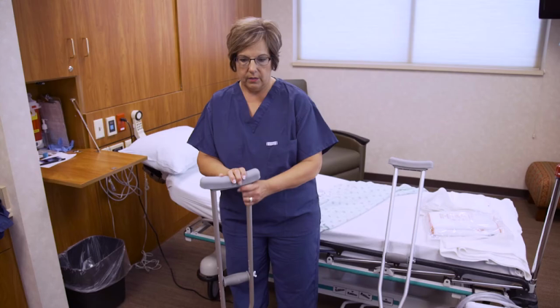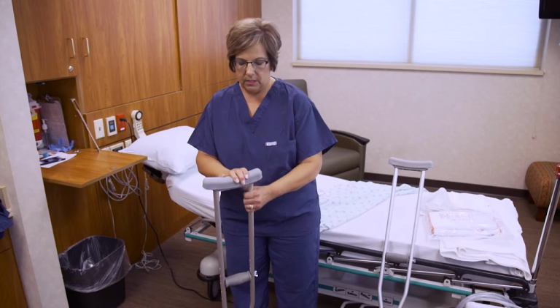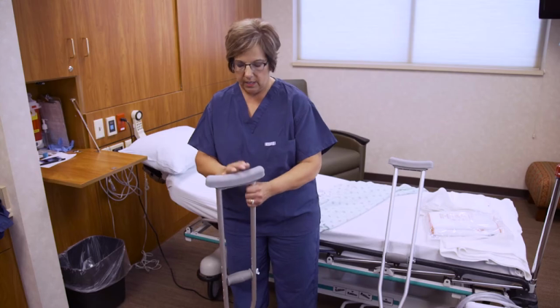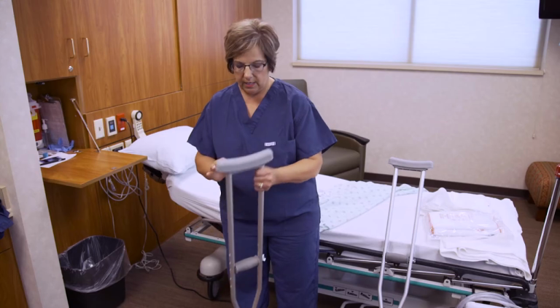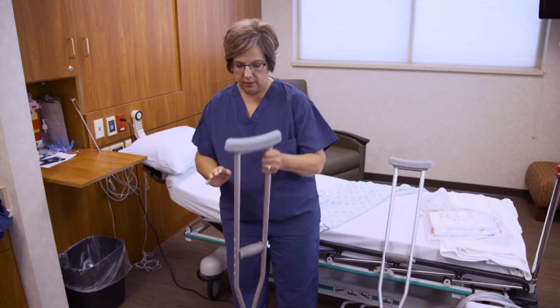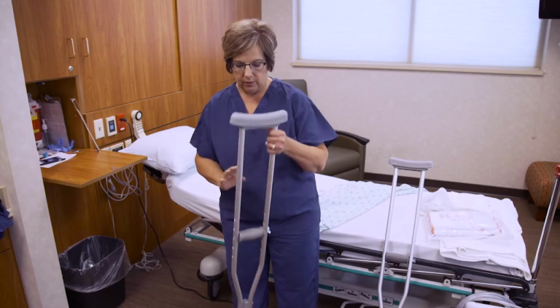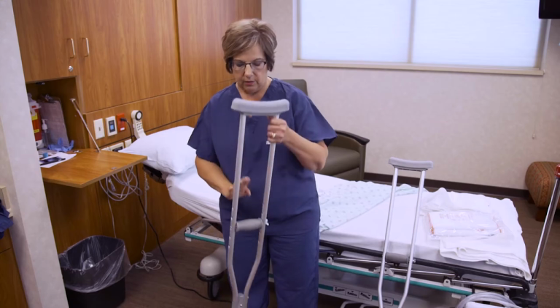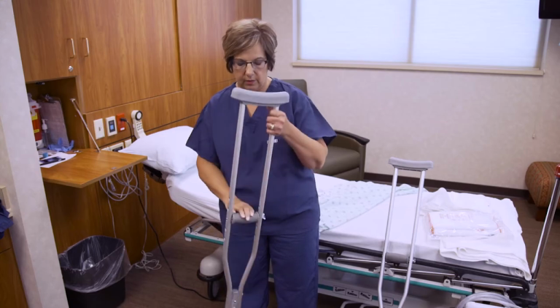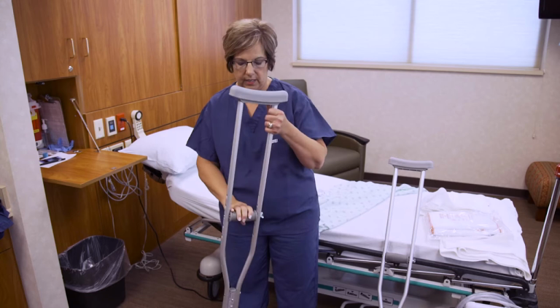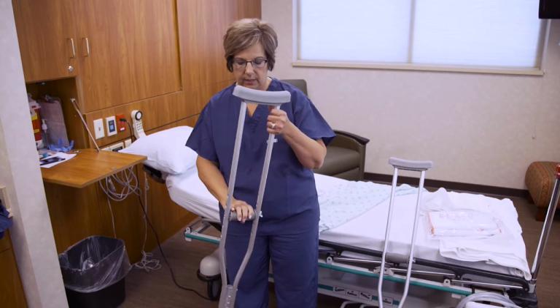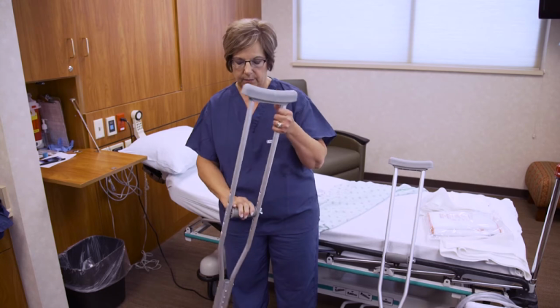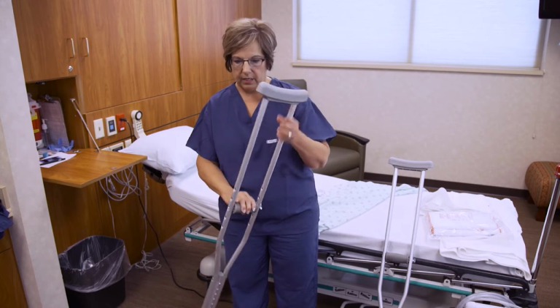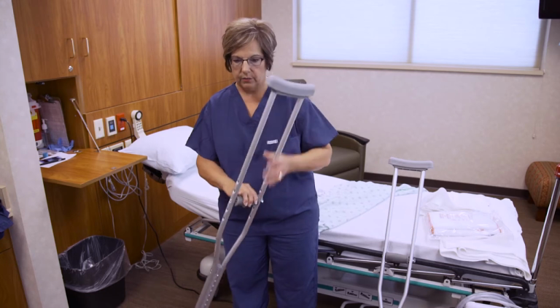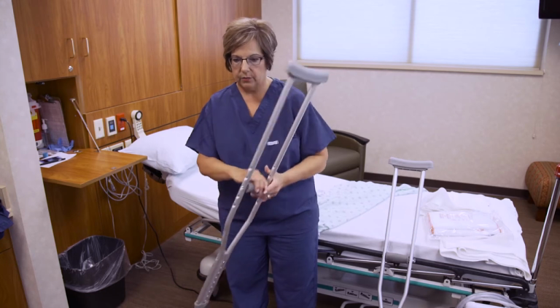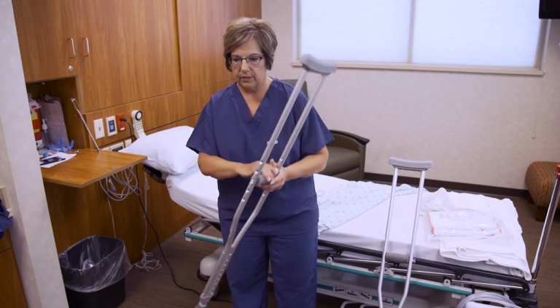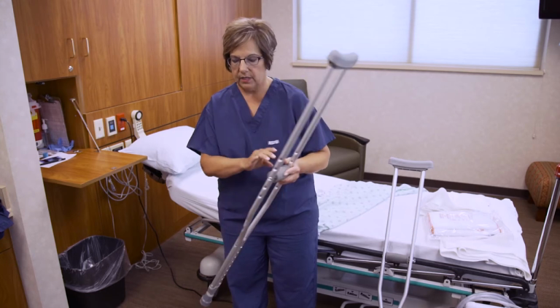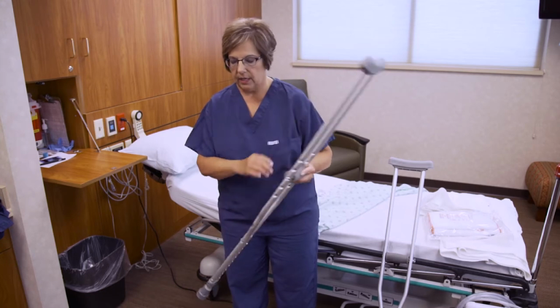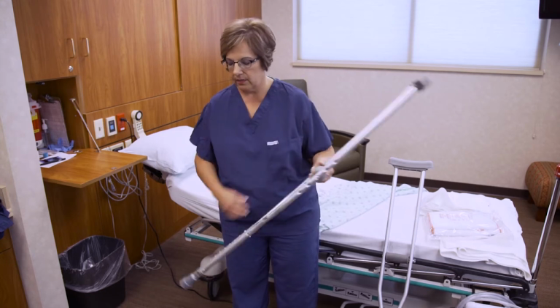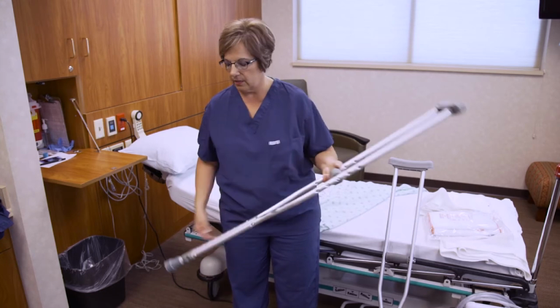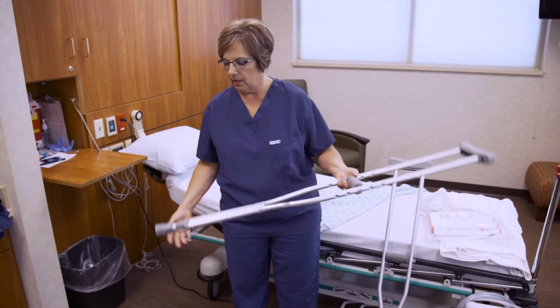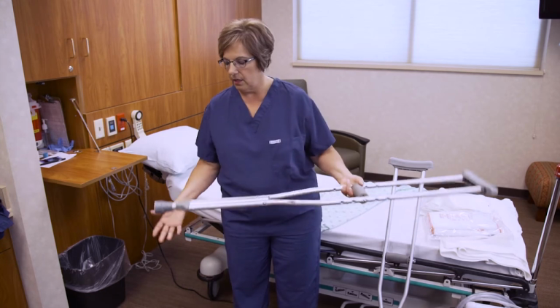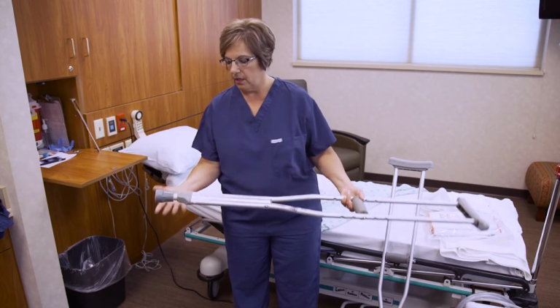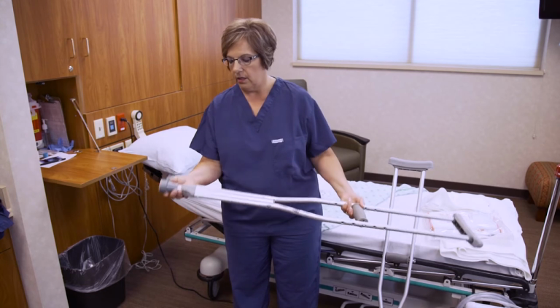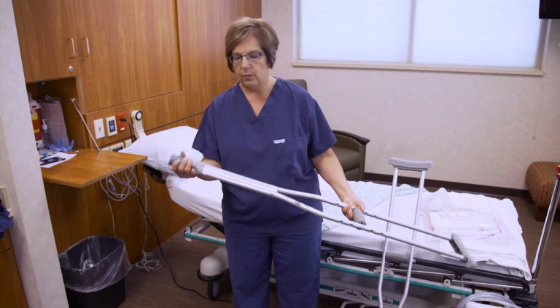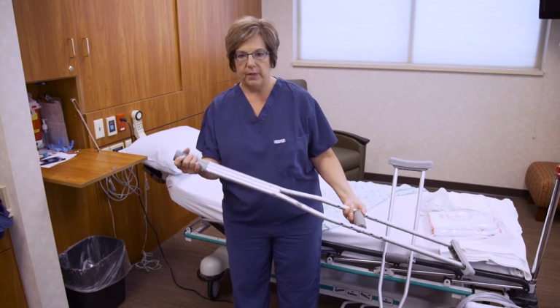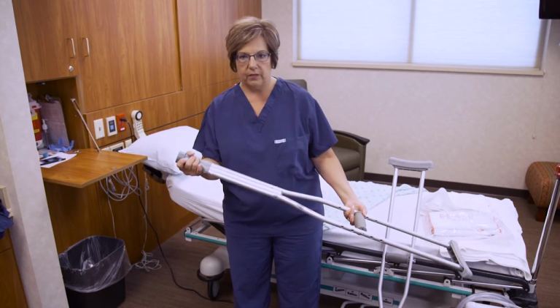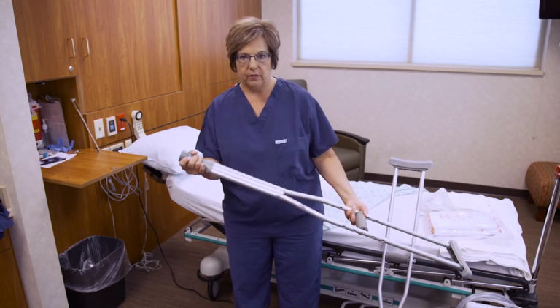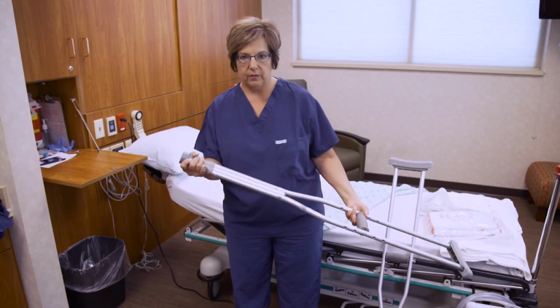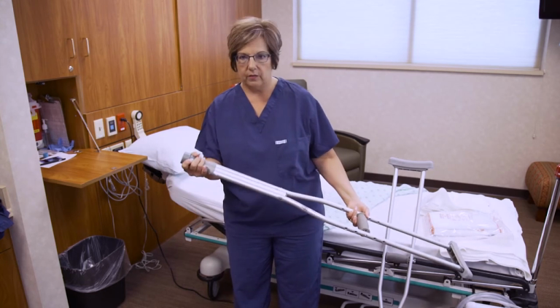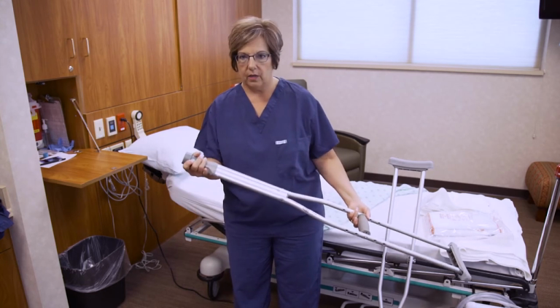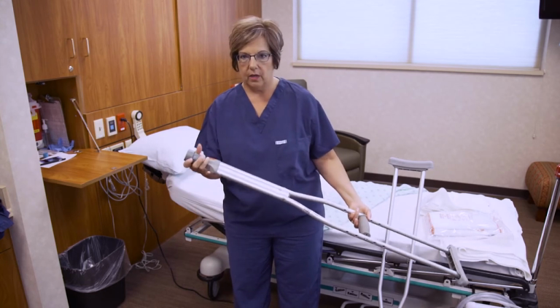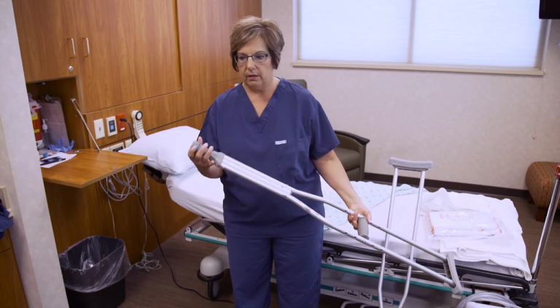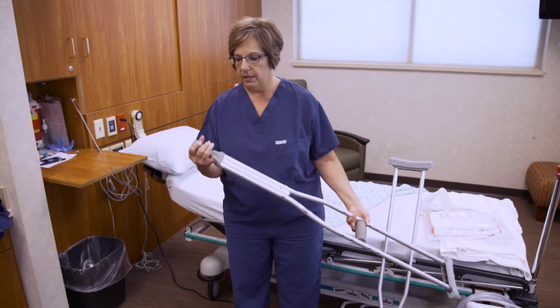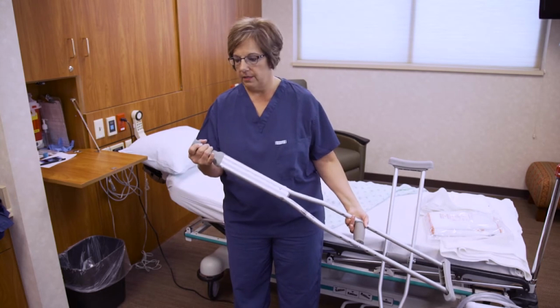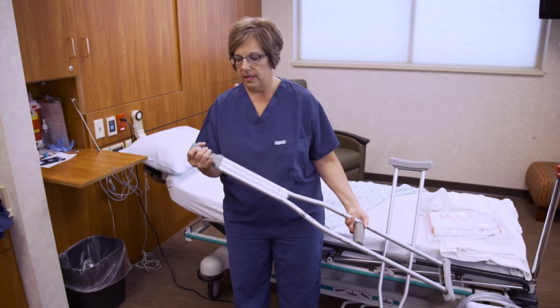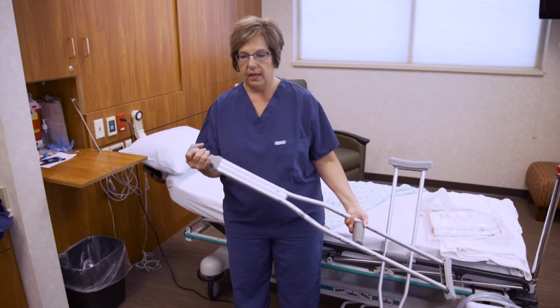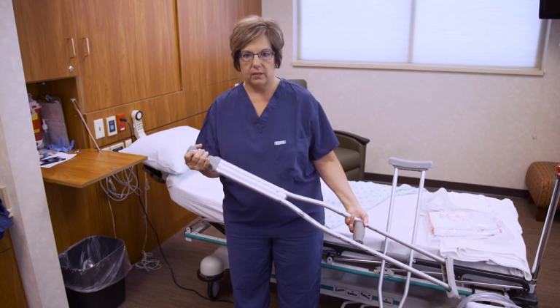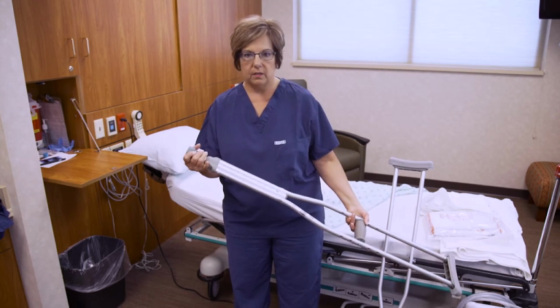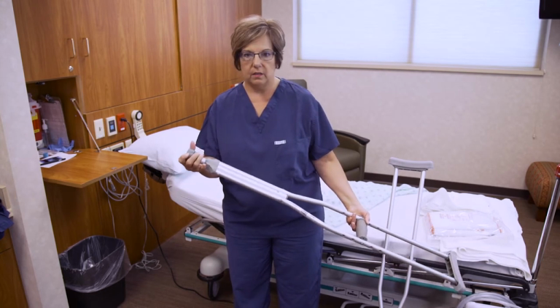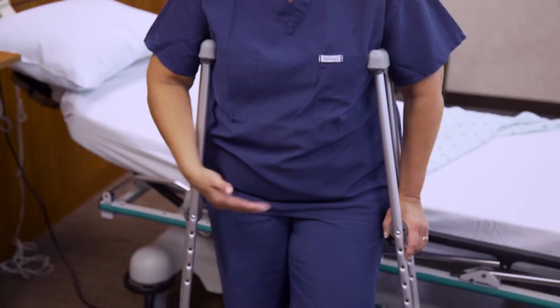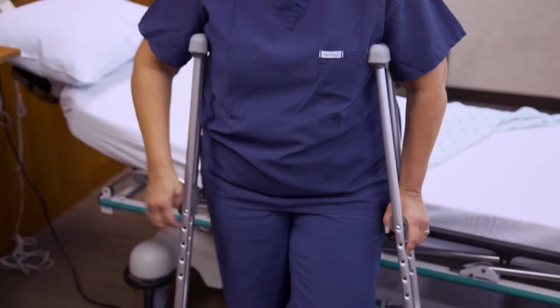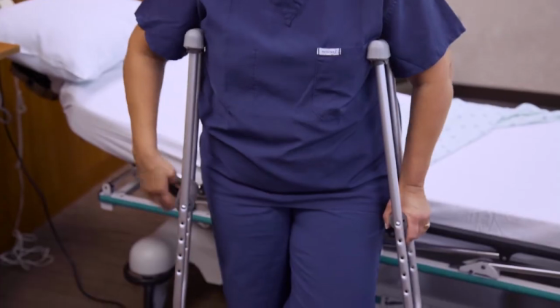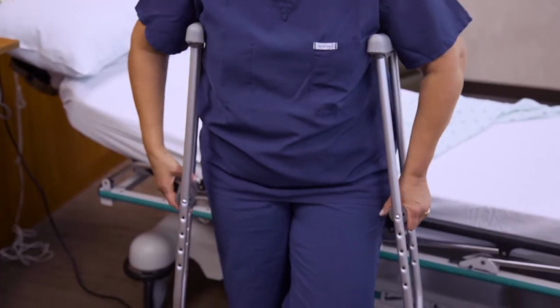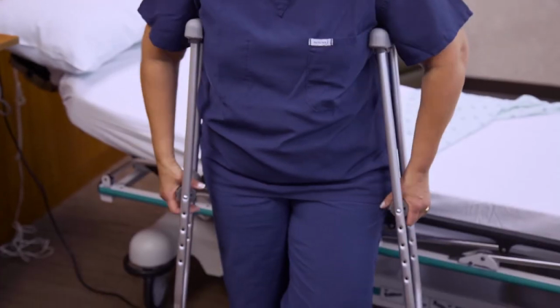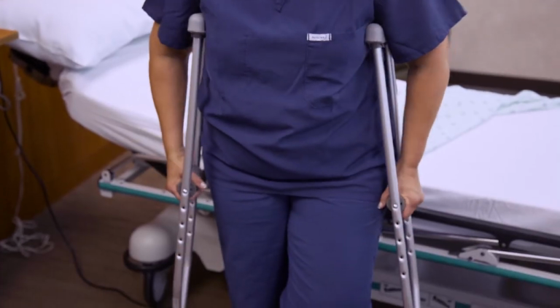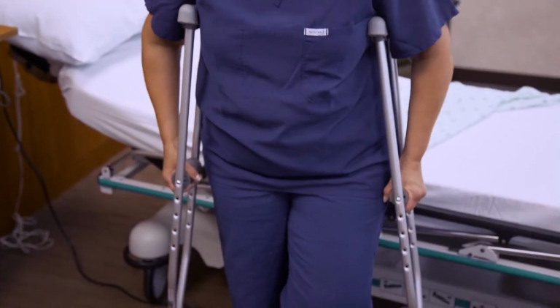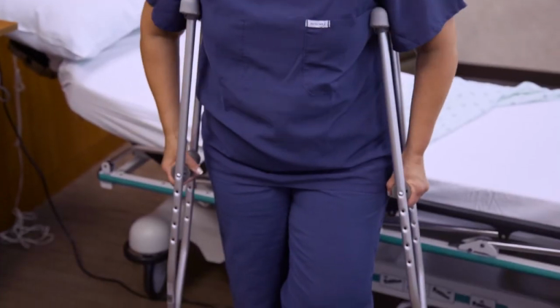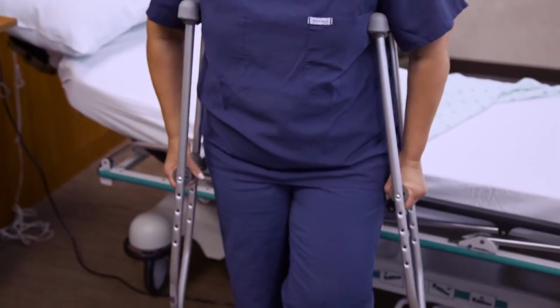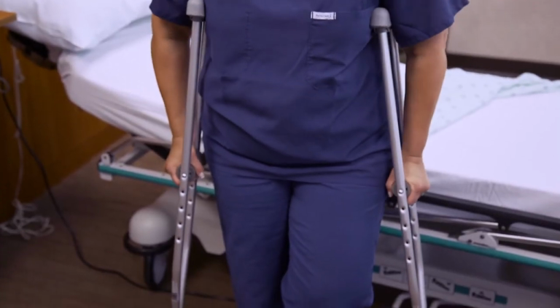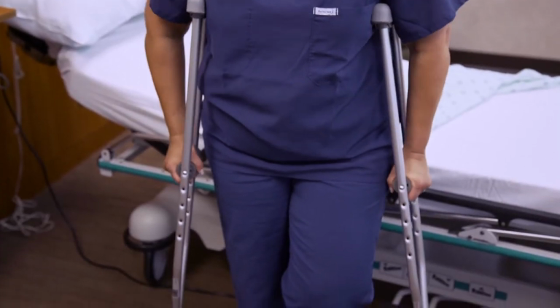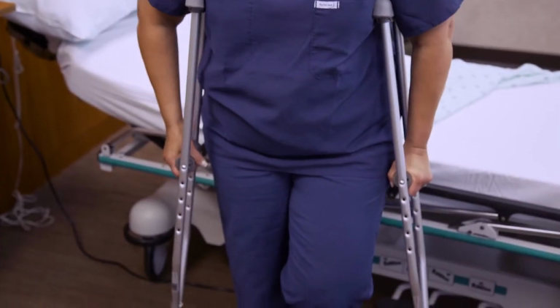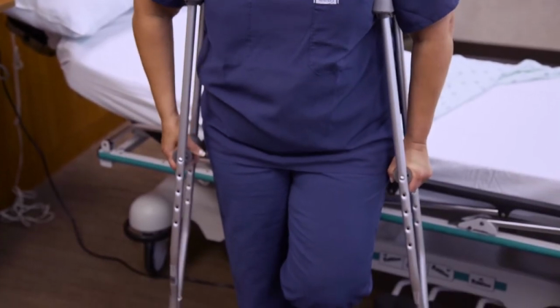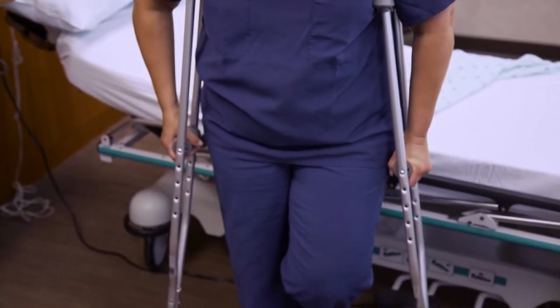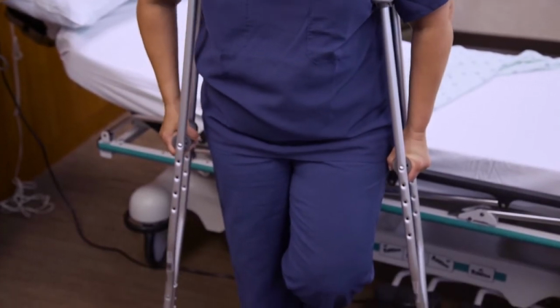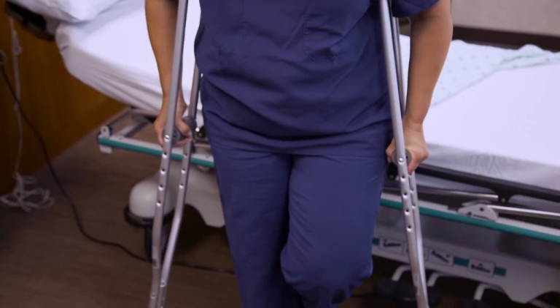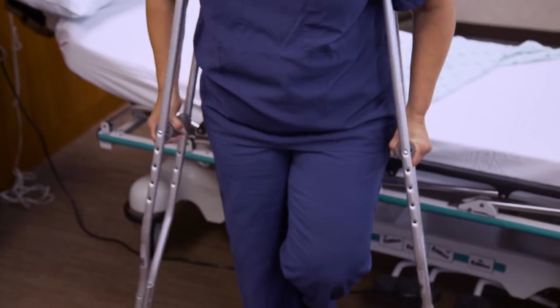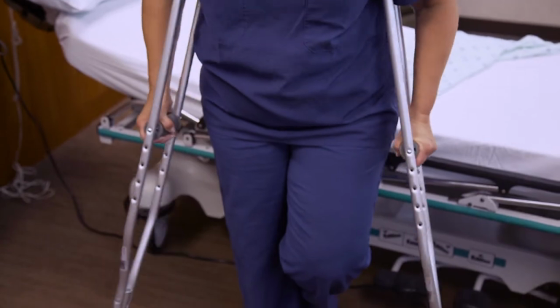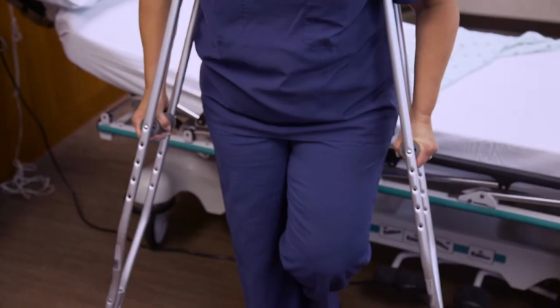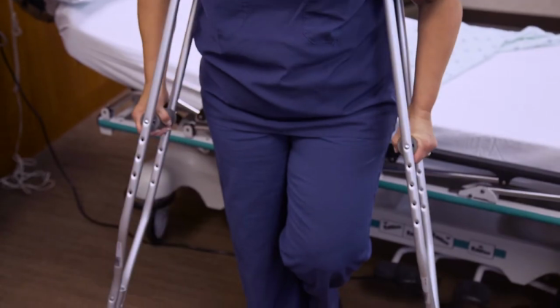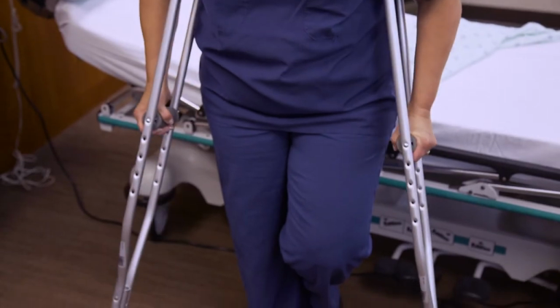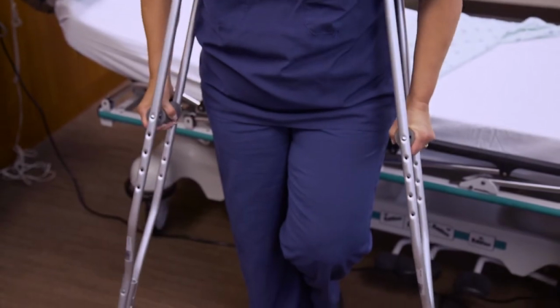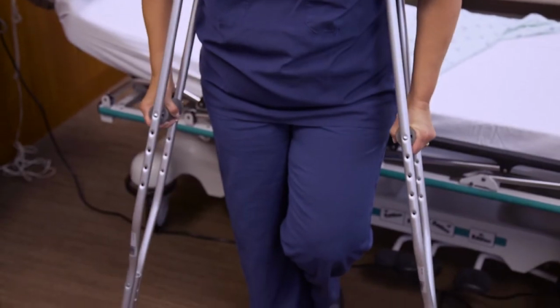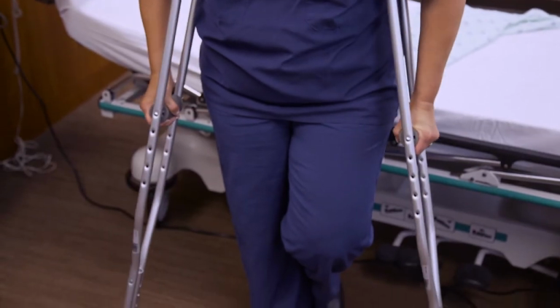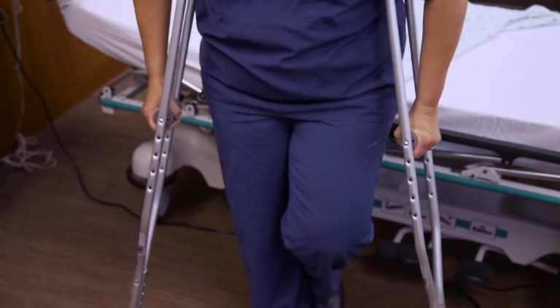When you first receive your crutches, it is important to inspect them and make sure that they are in good working order, with pads, grips, and bases all intact.